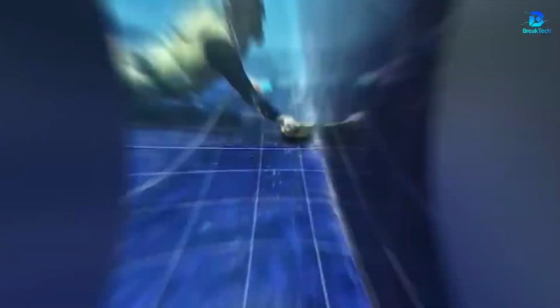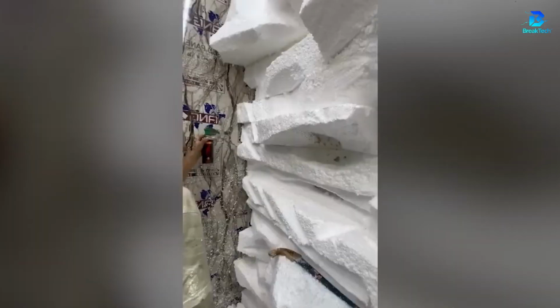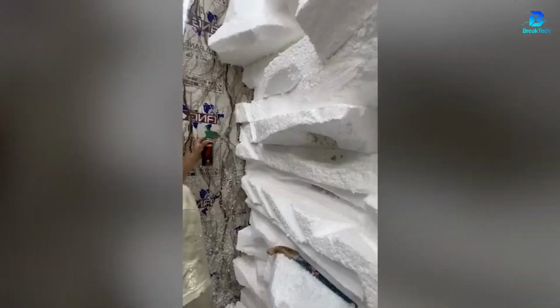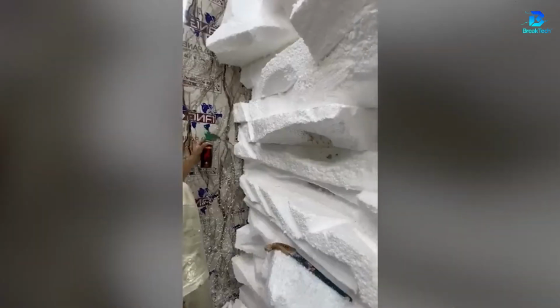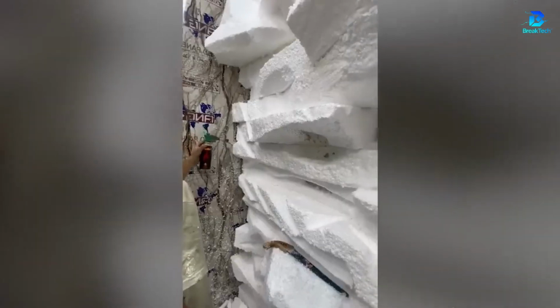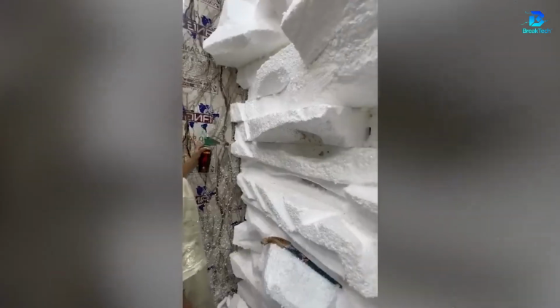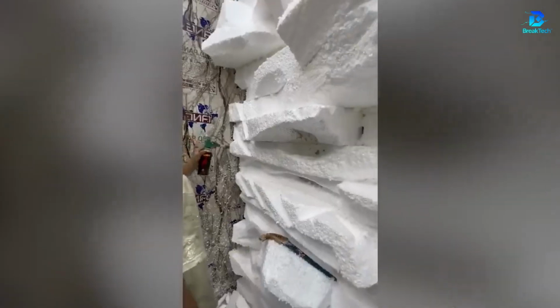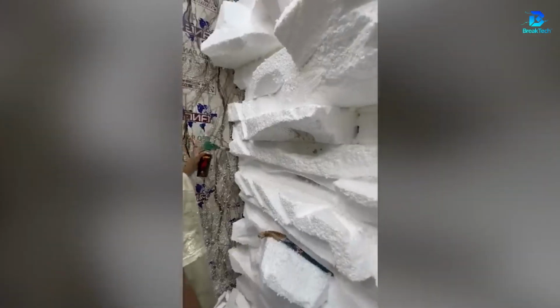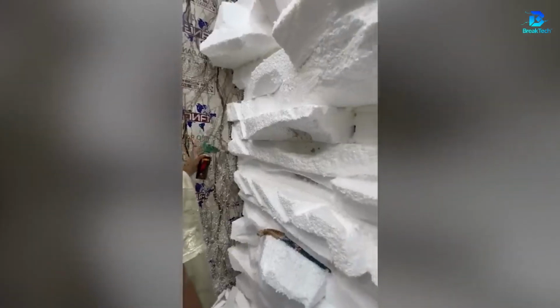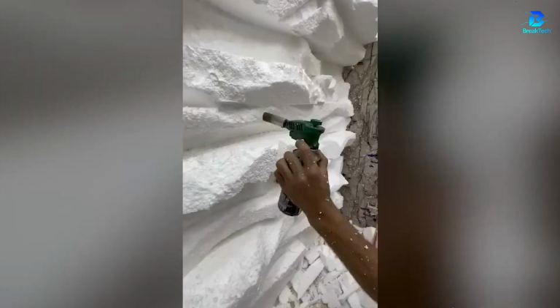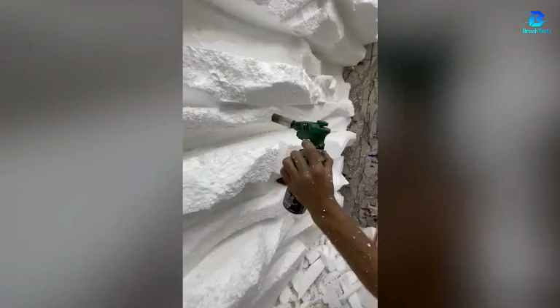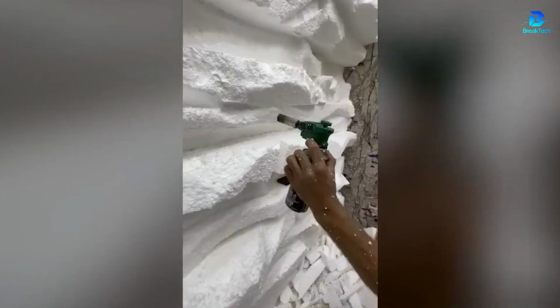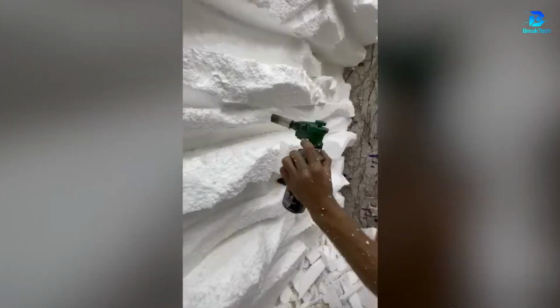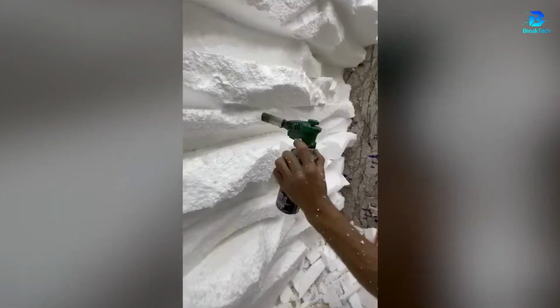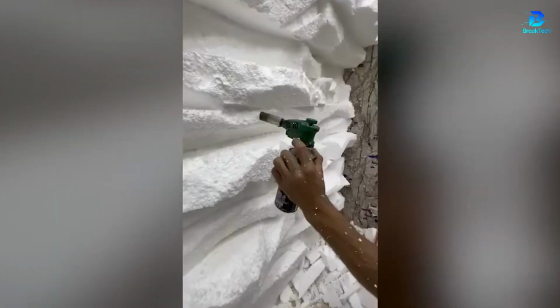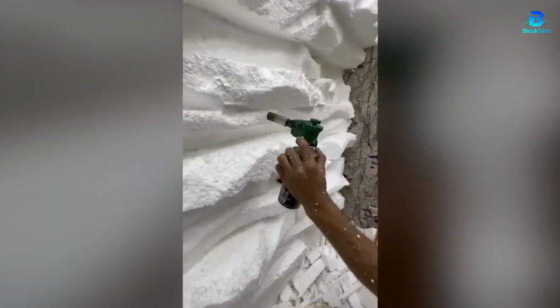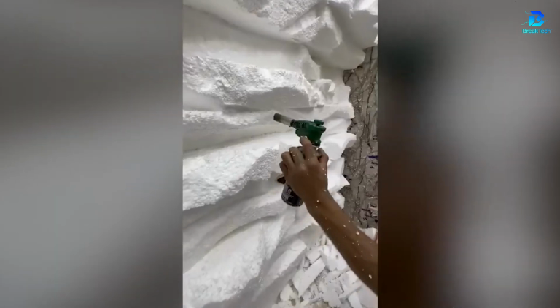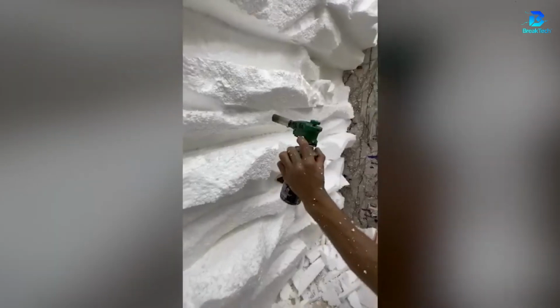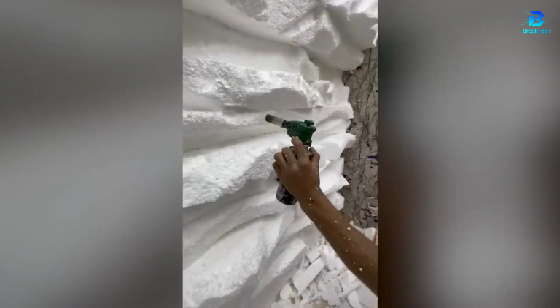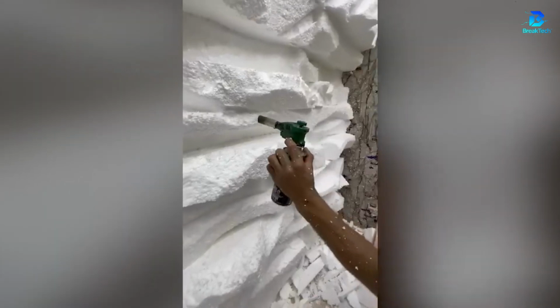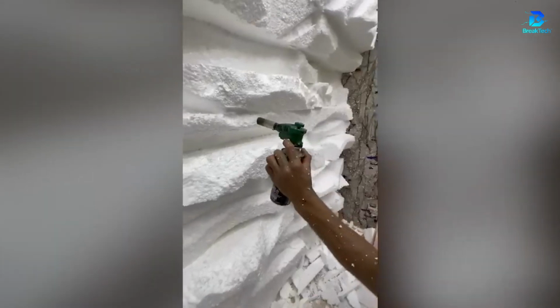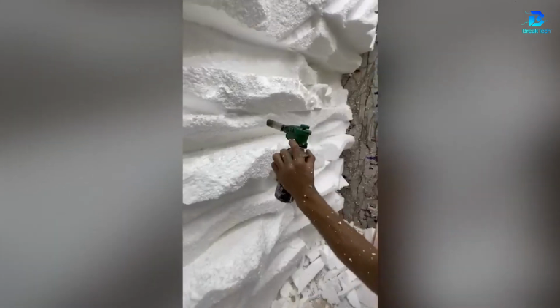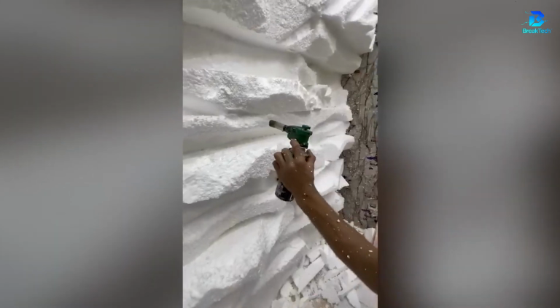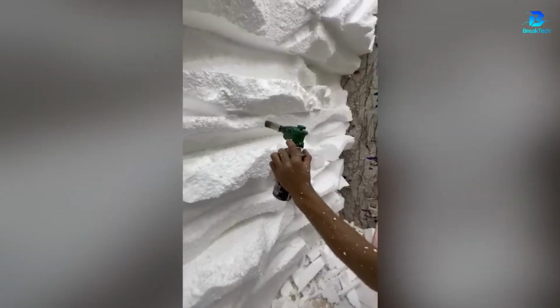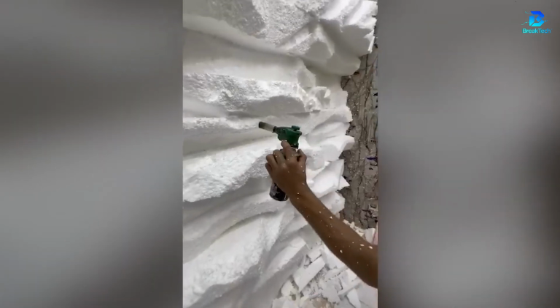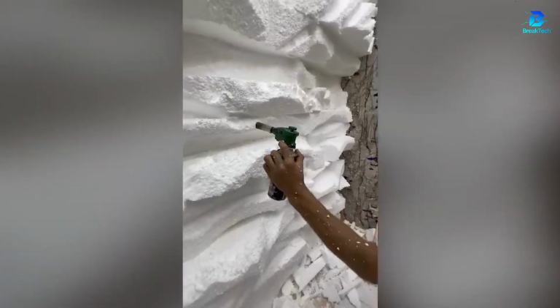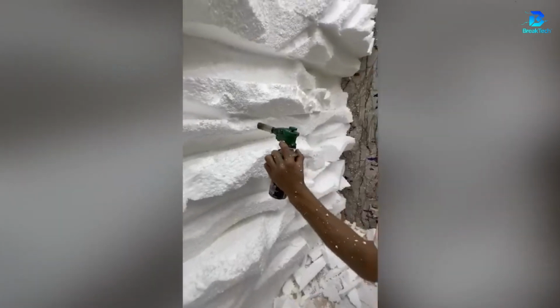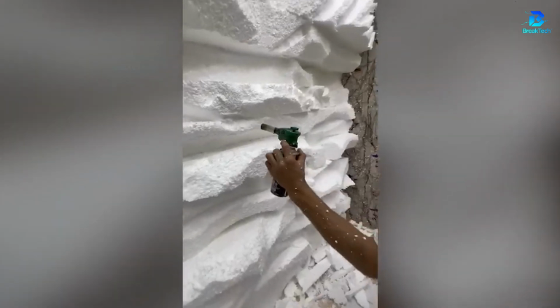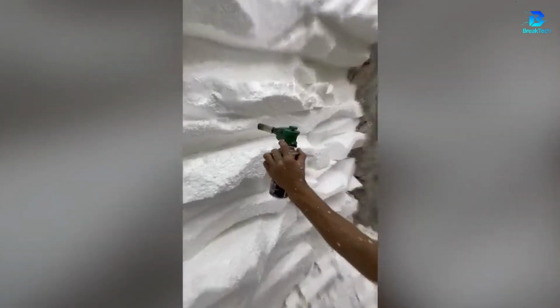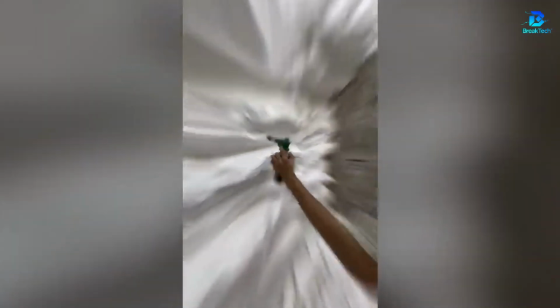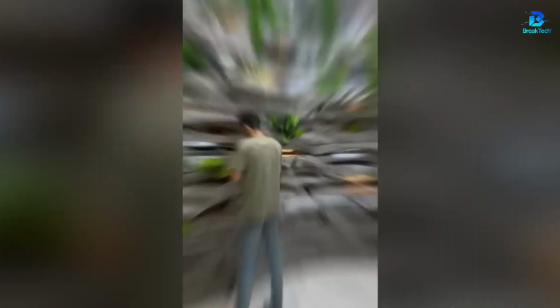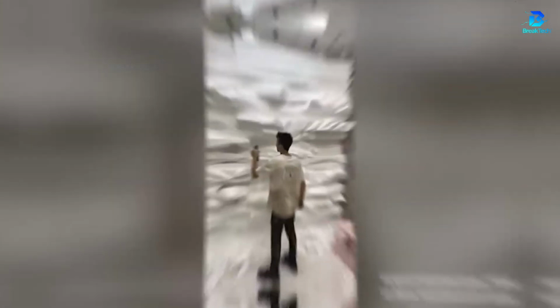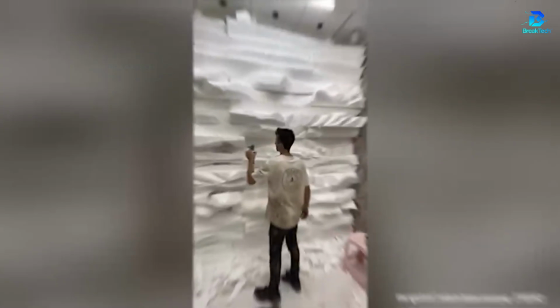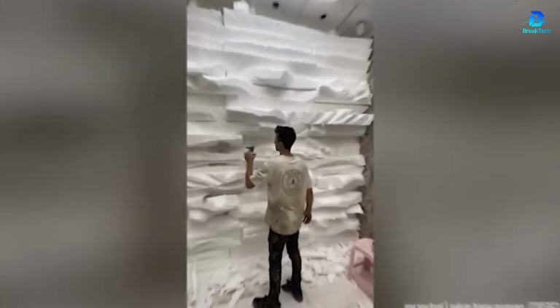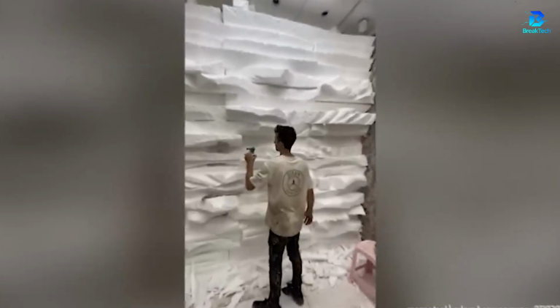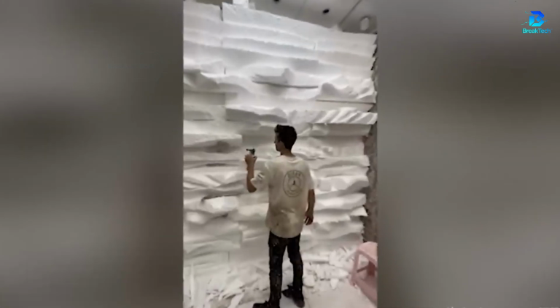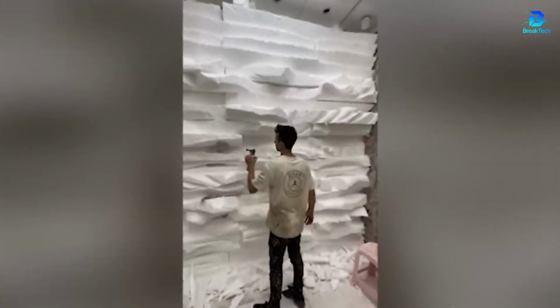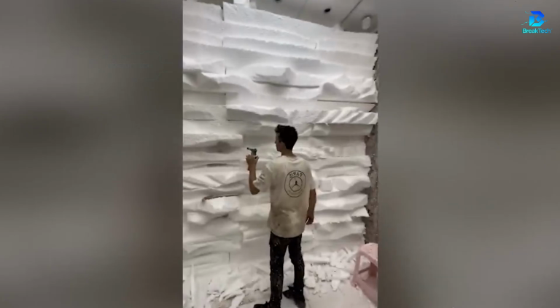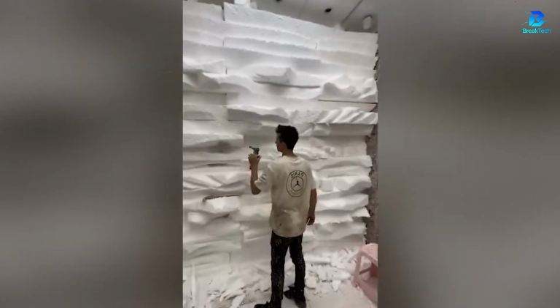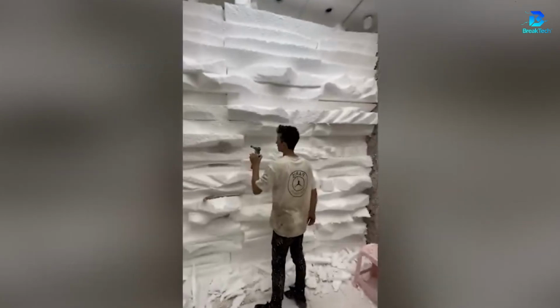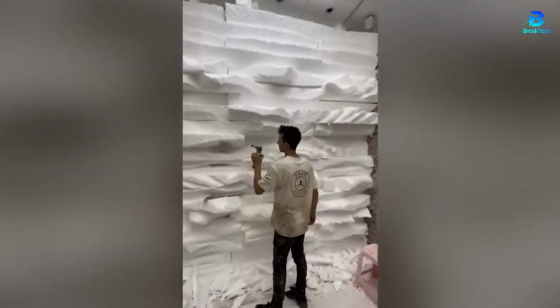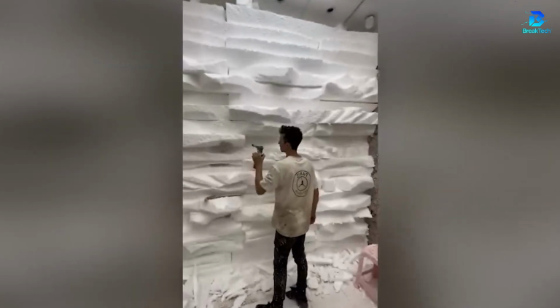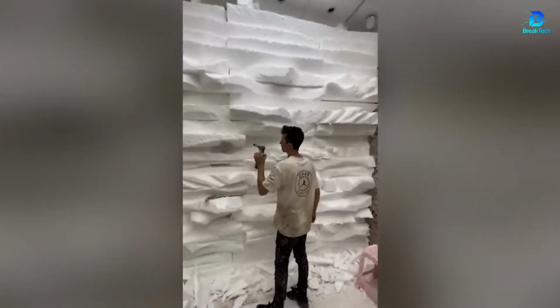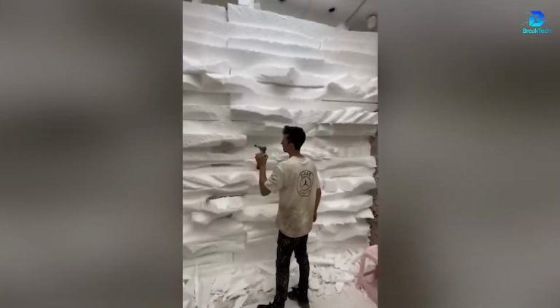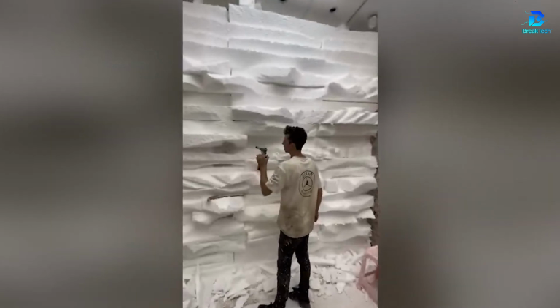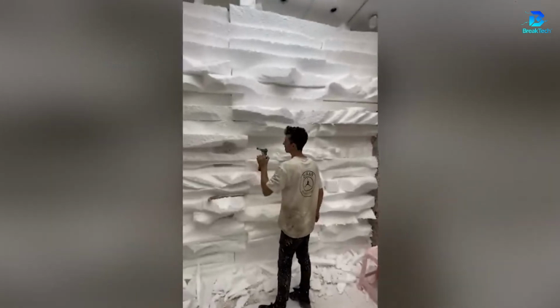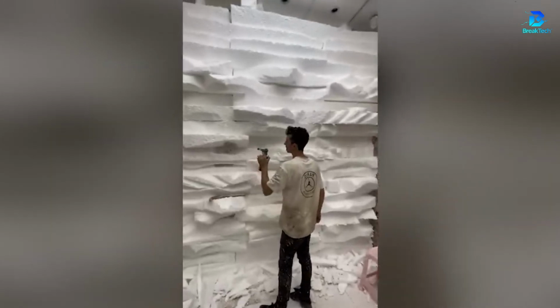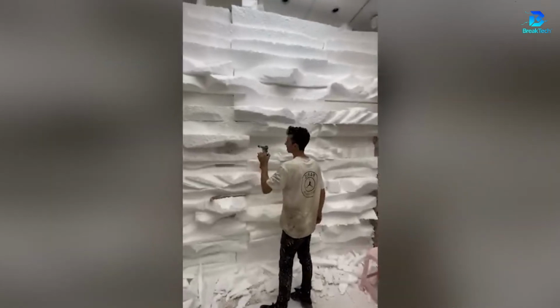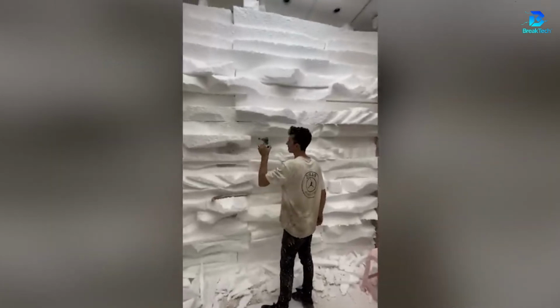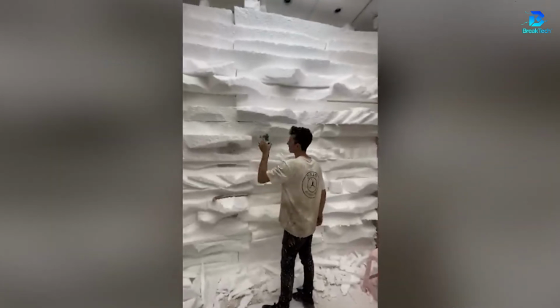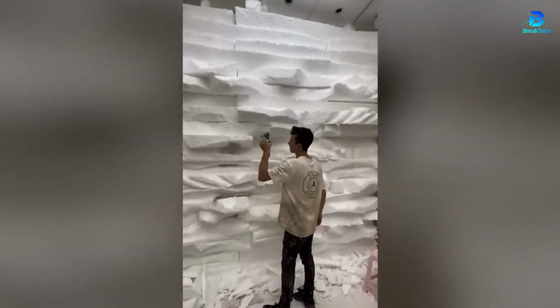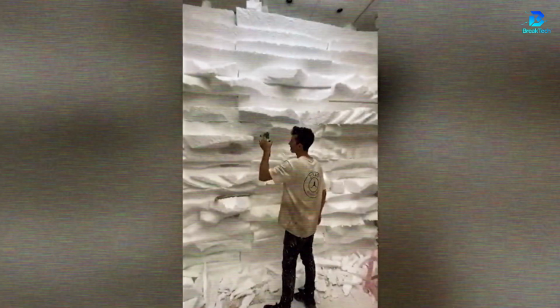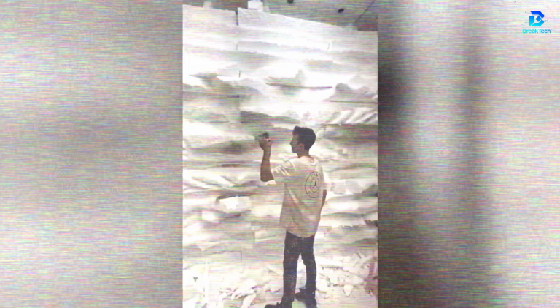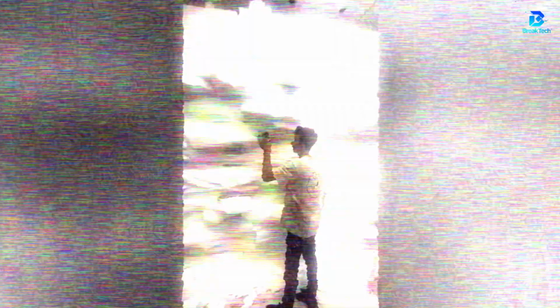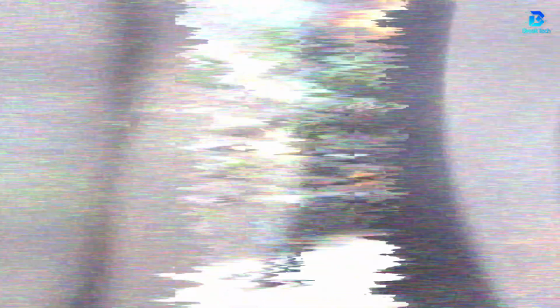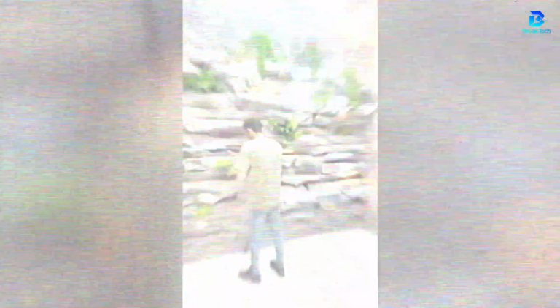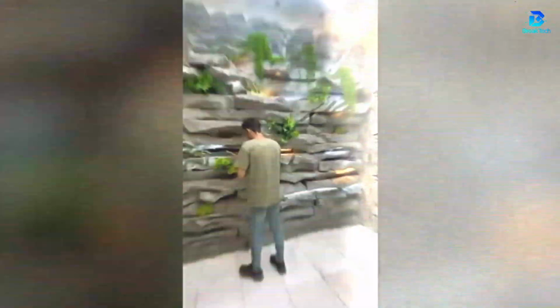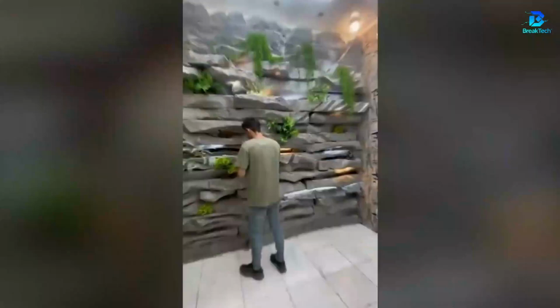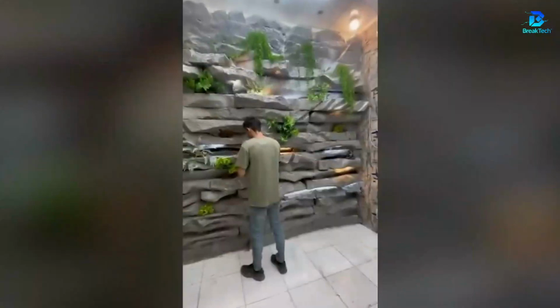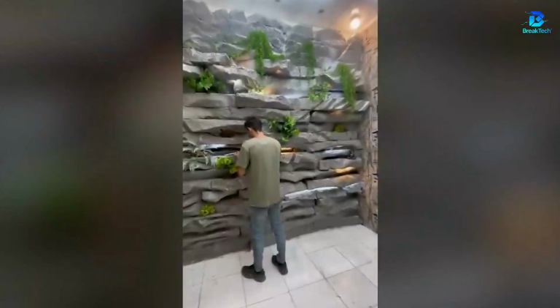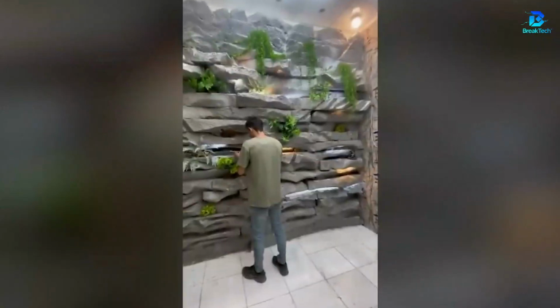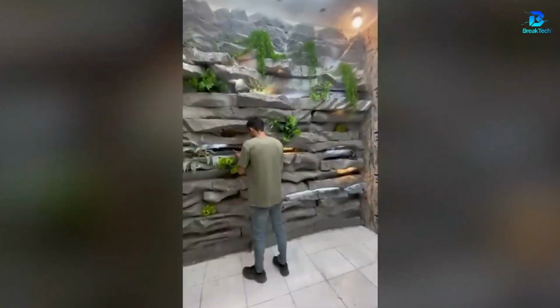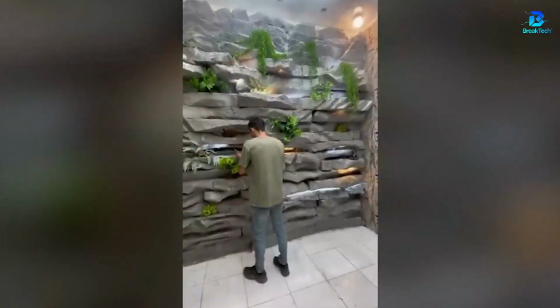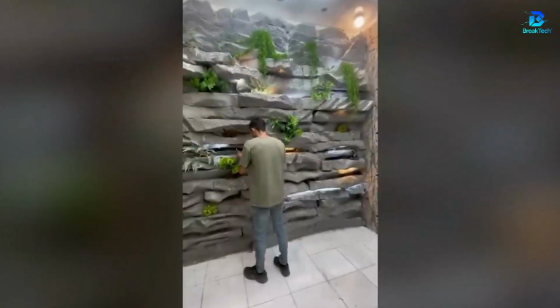Everything that looks like a rock isn't necessarily one. After this demonstration, there's no room for doubt.